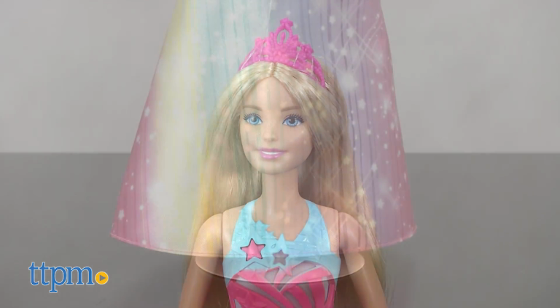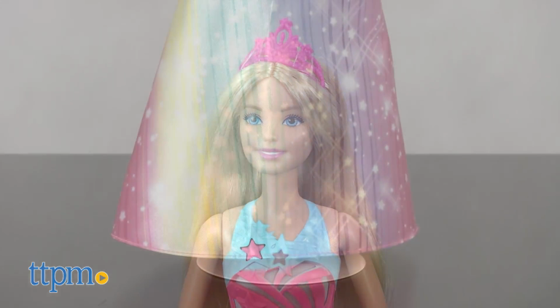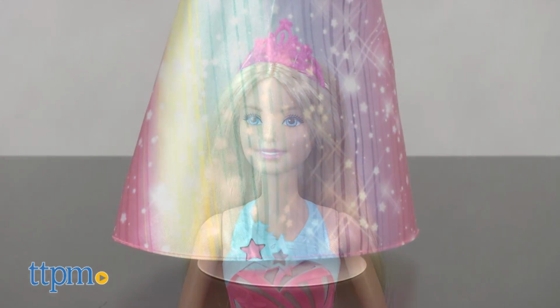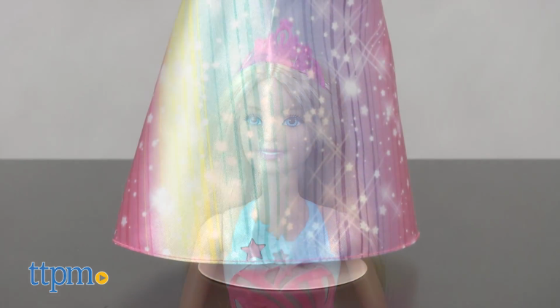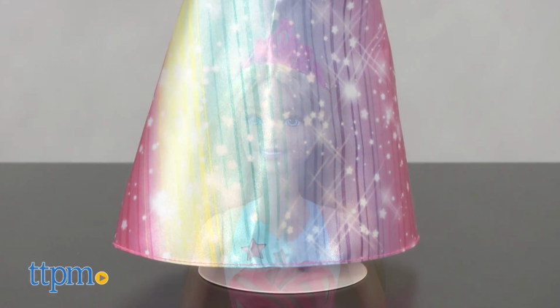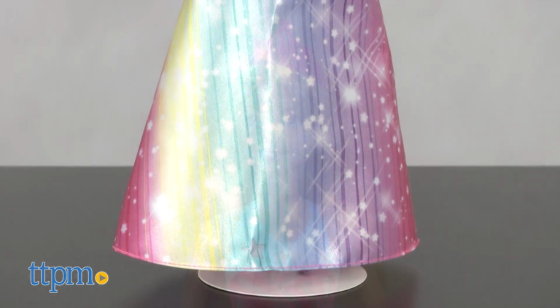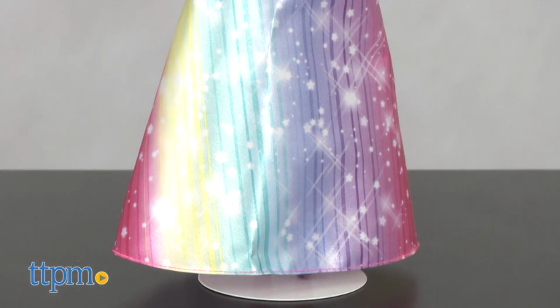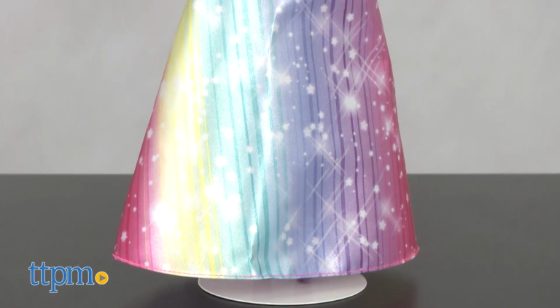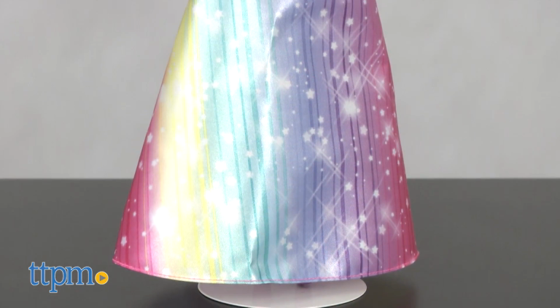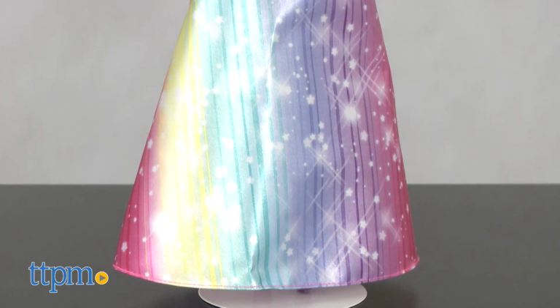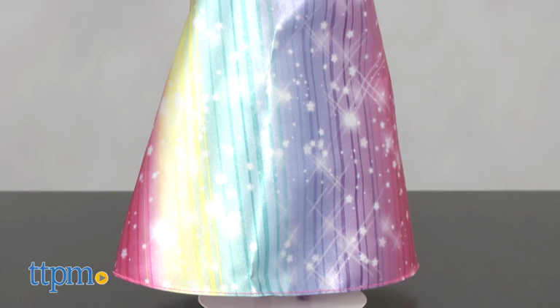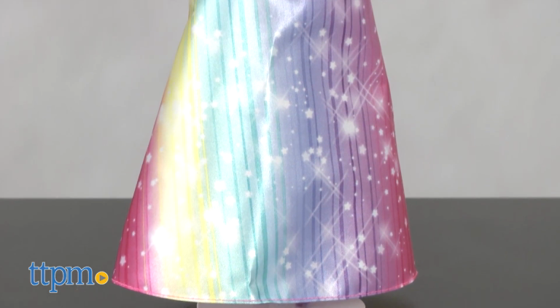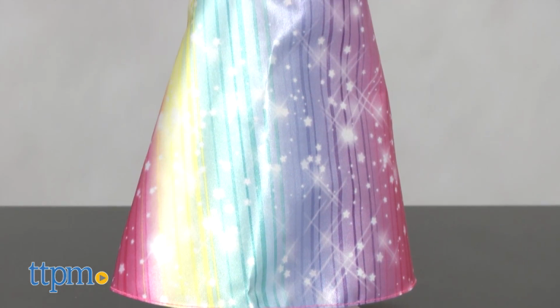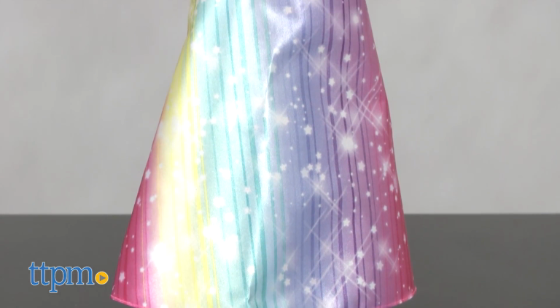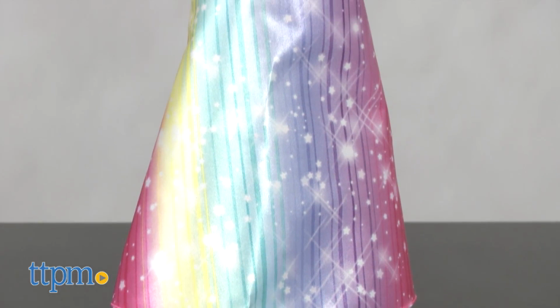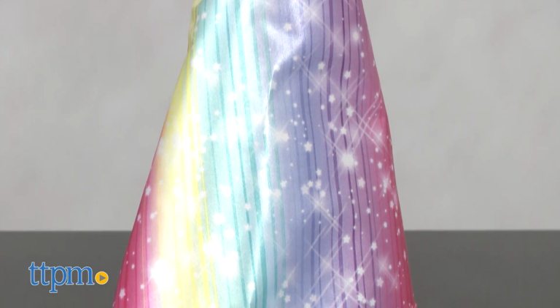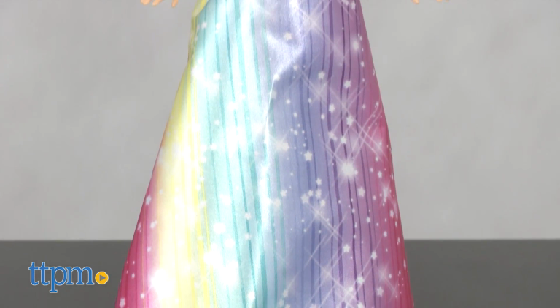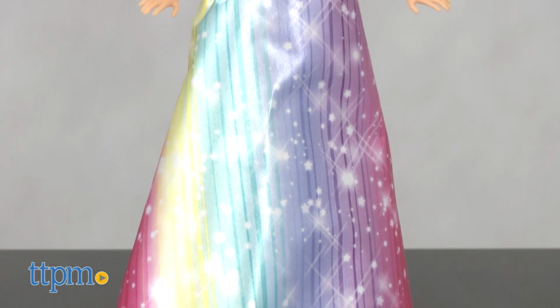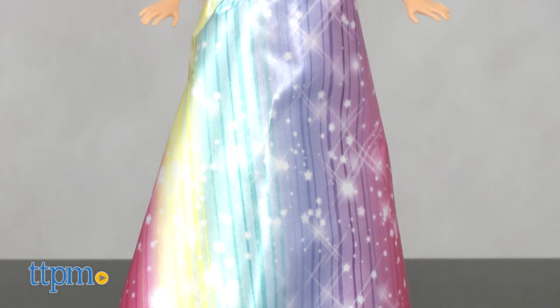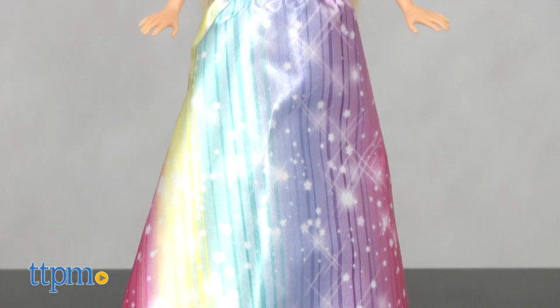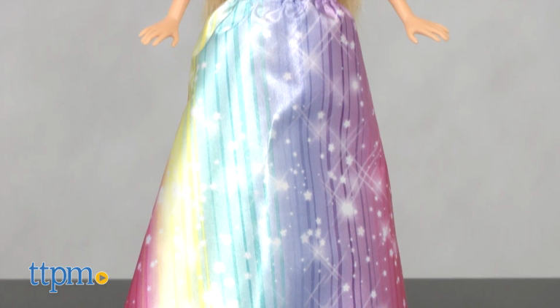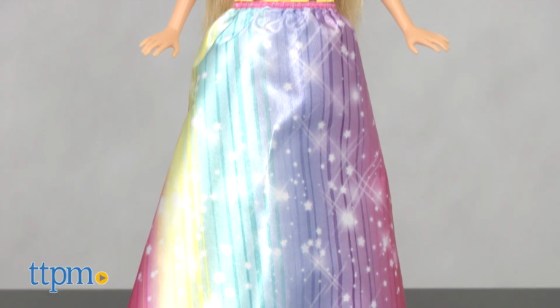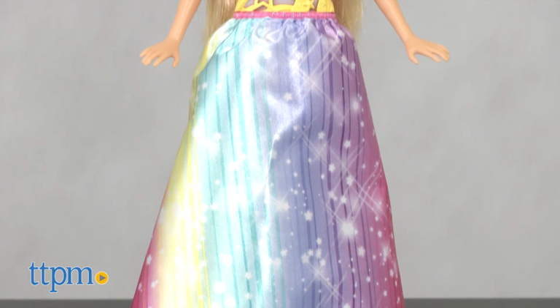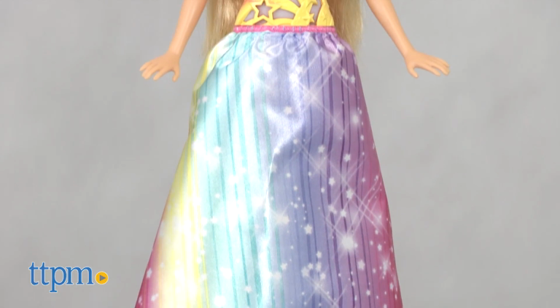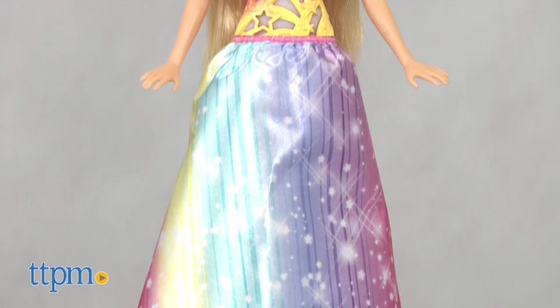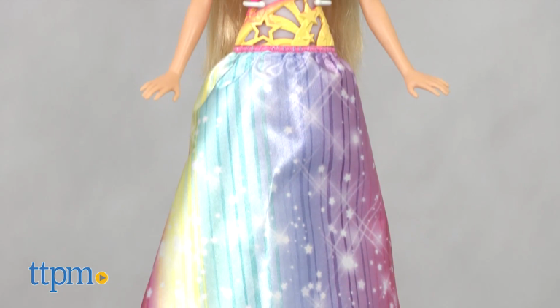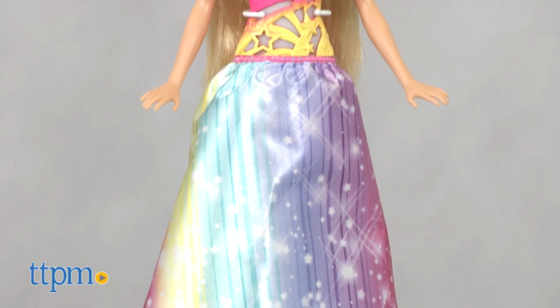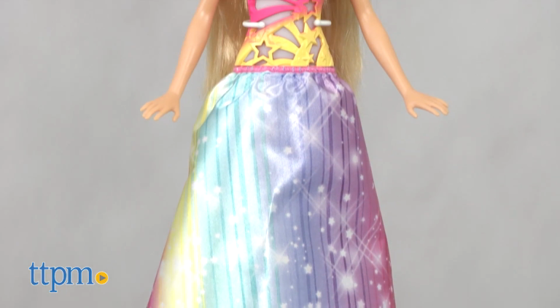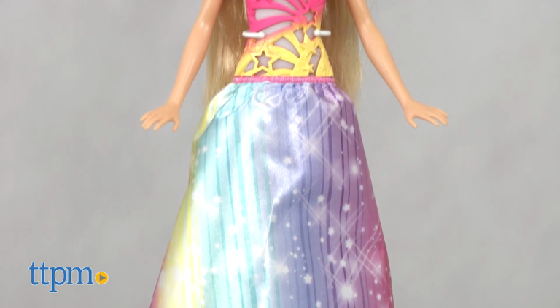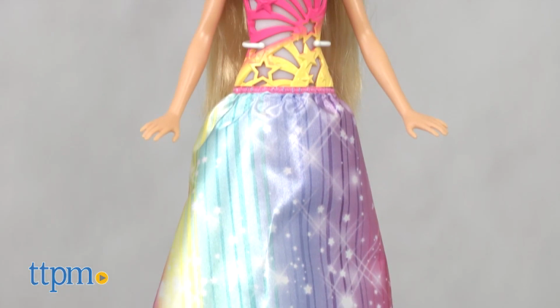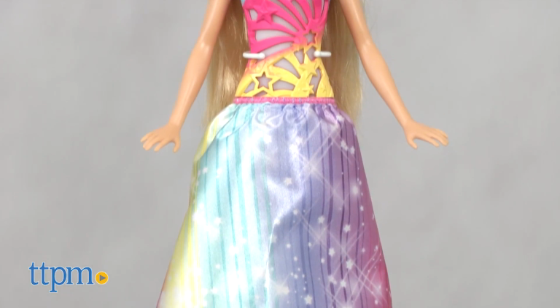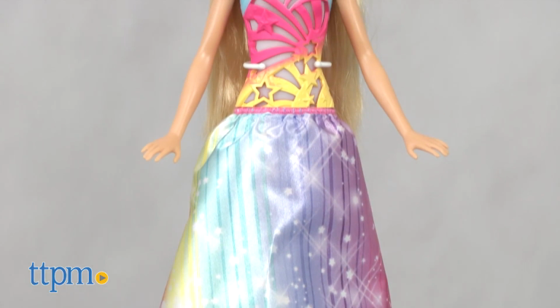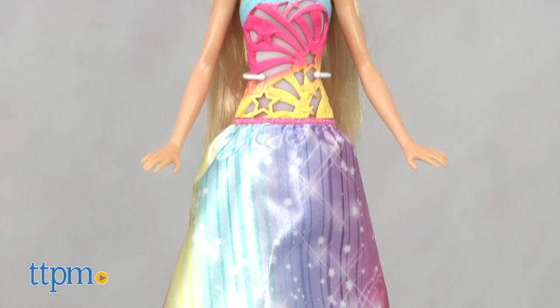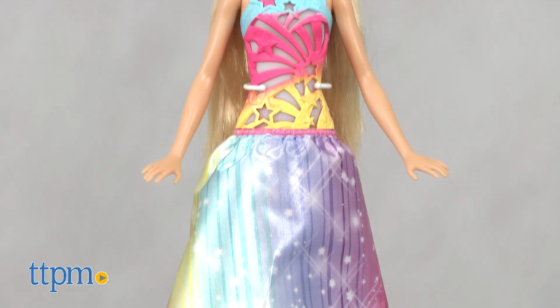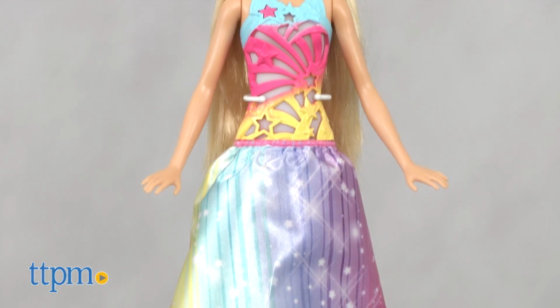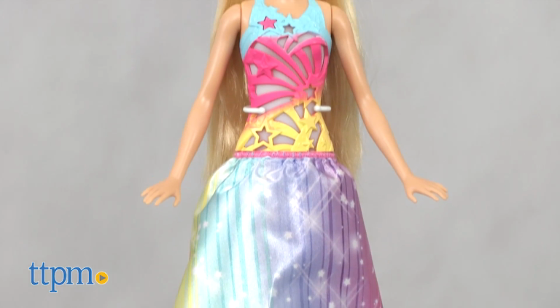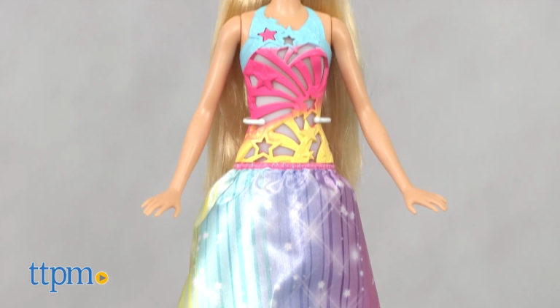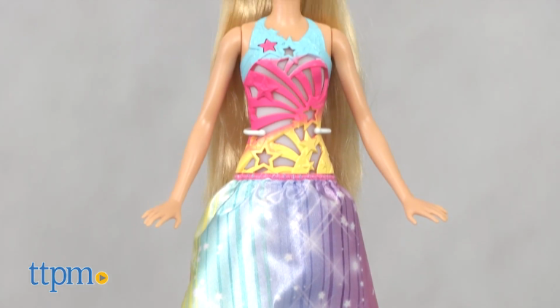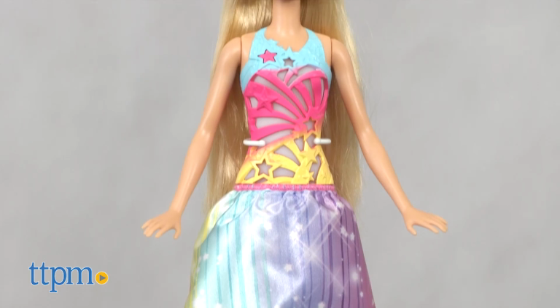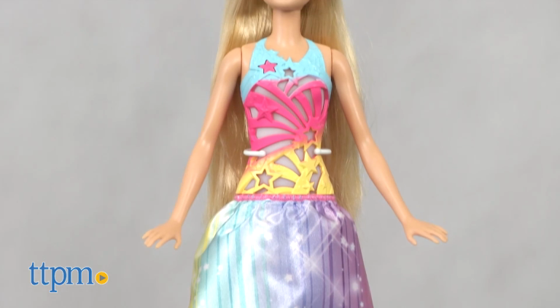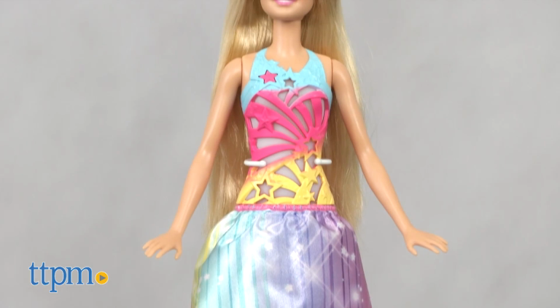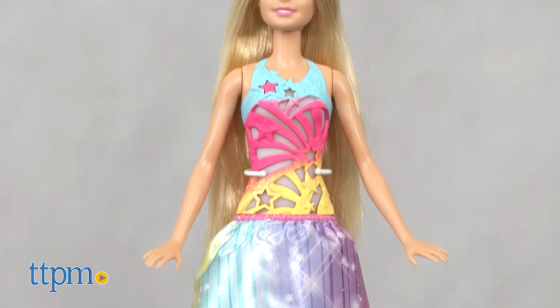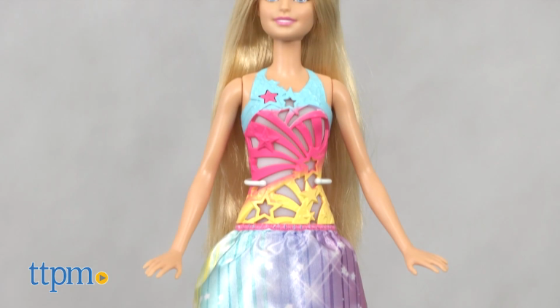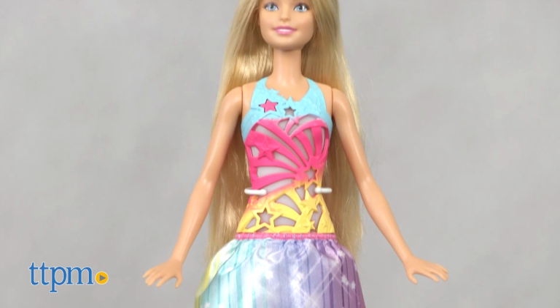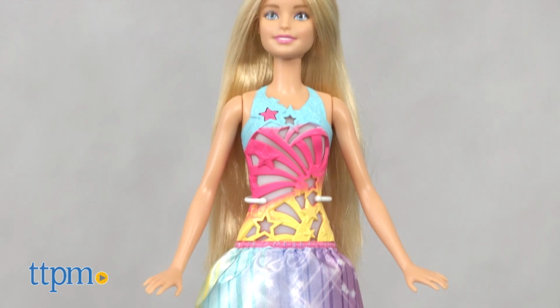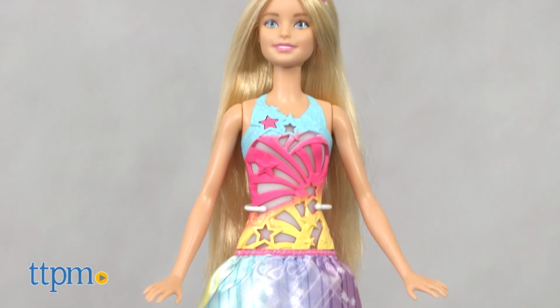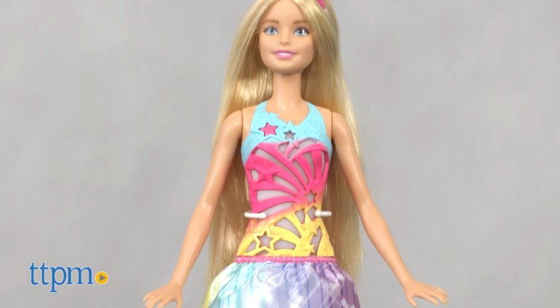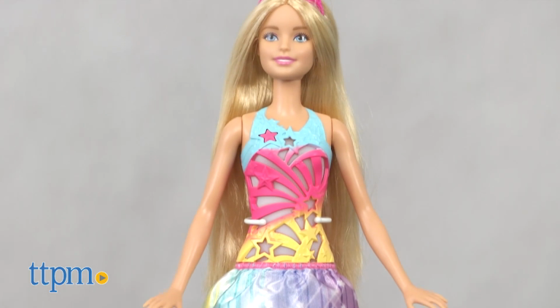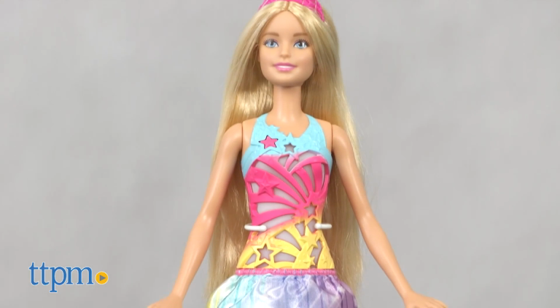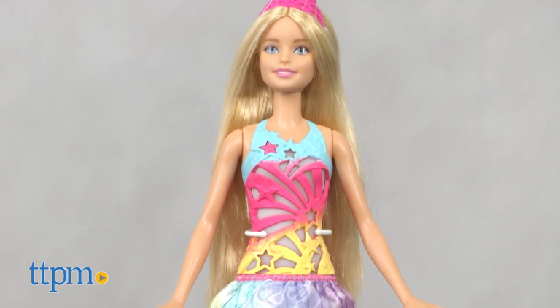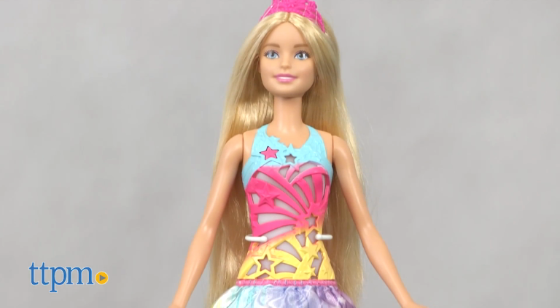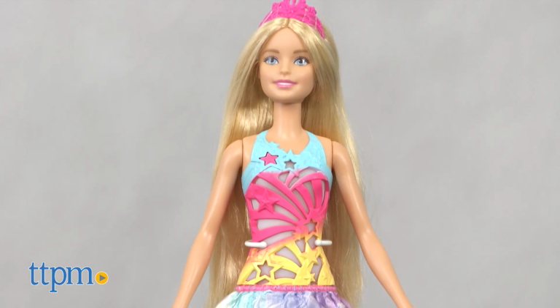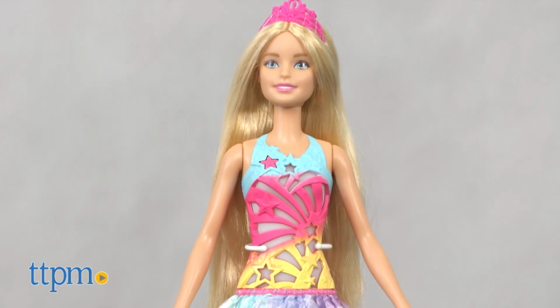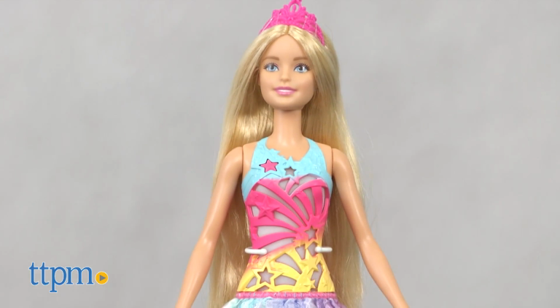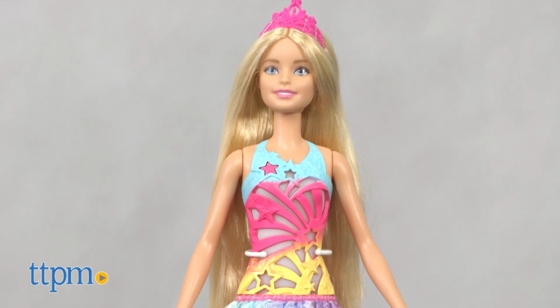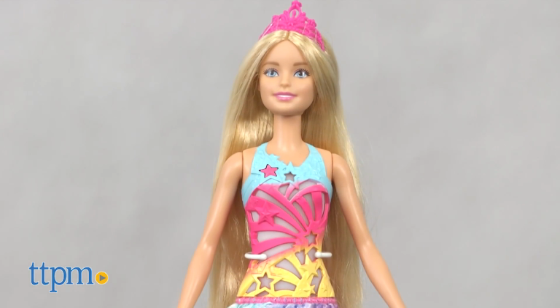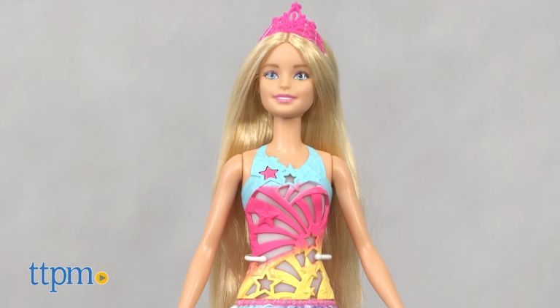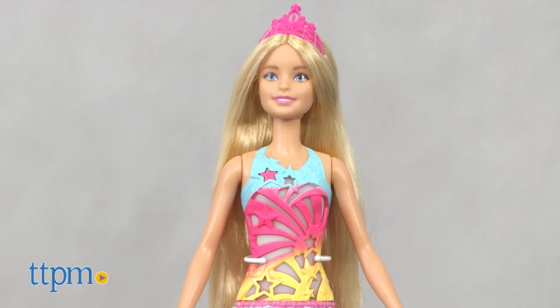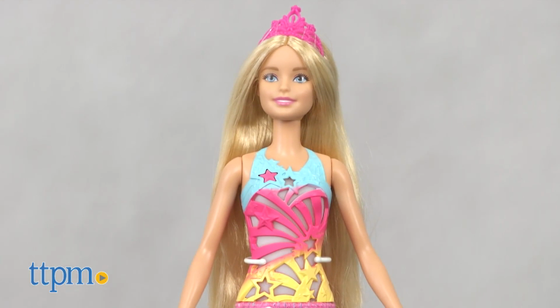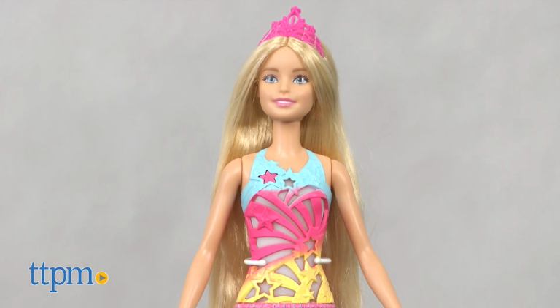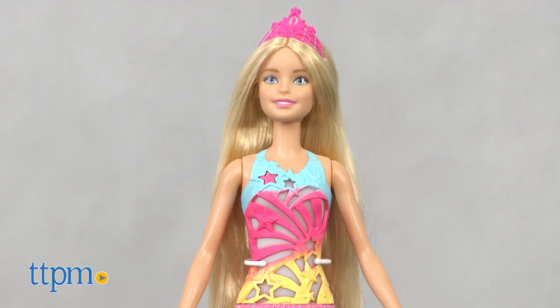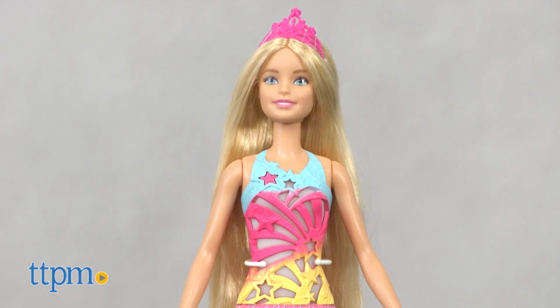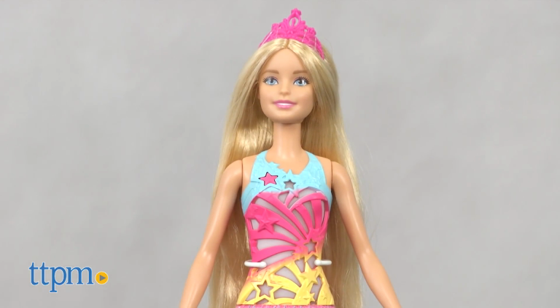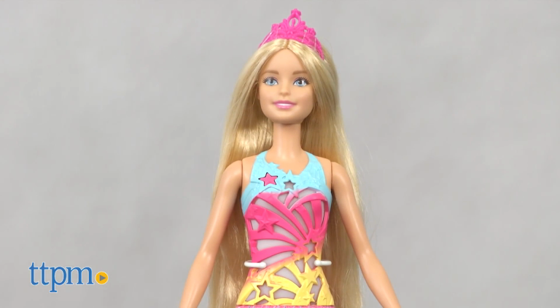The doll includes three button cell batteries for the in-store Try Me feature, so we recommend replacing them before you play for best results.